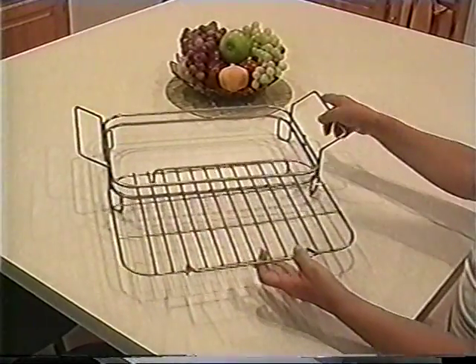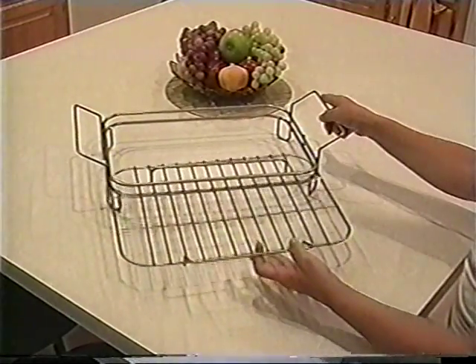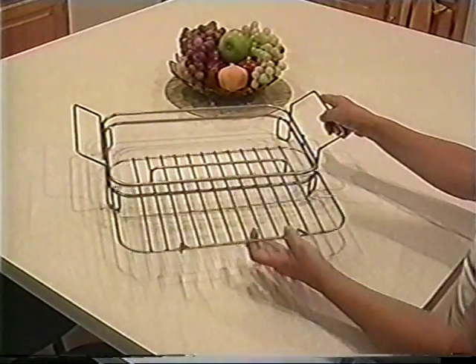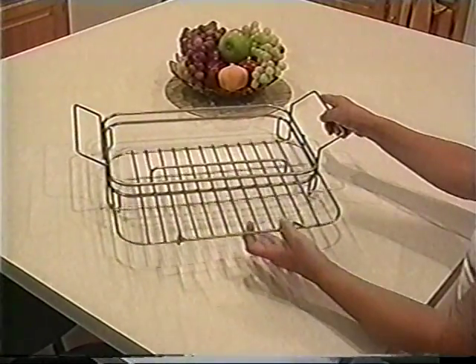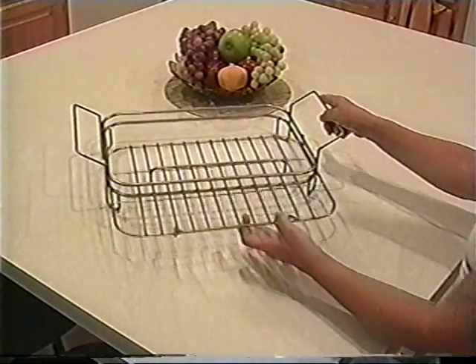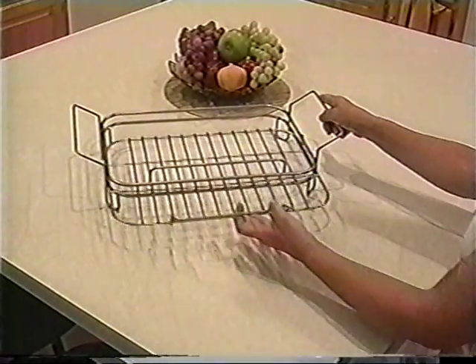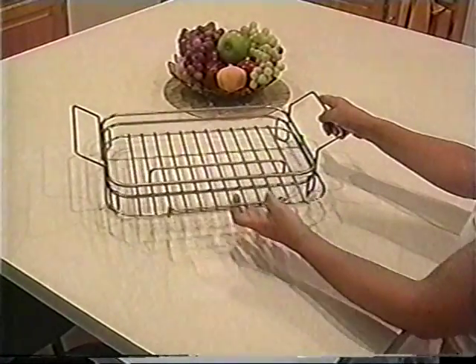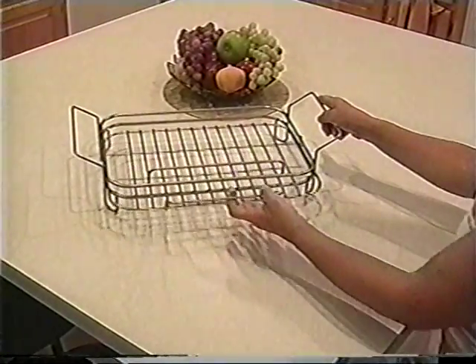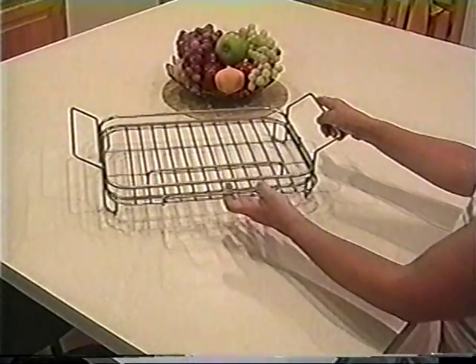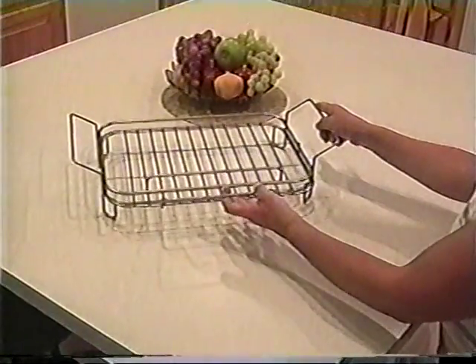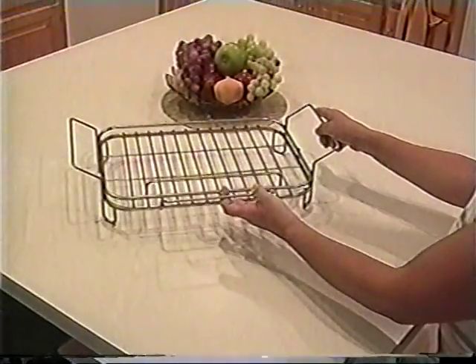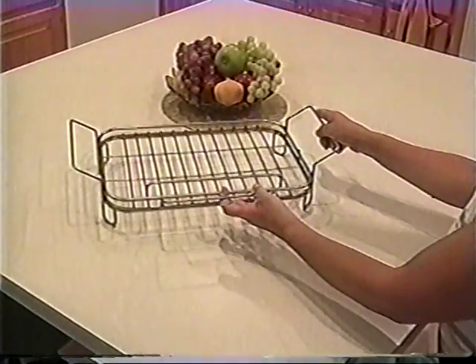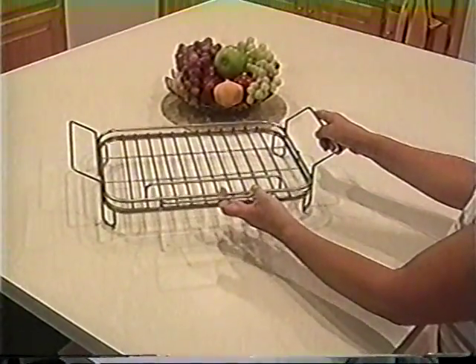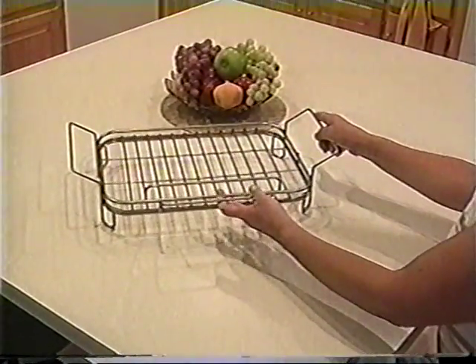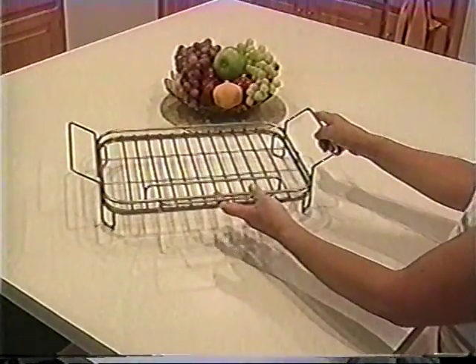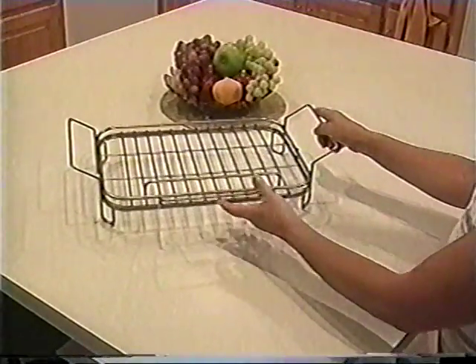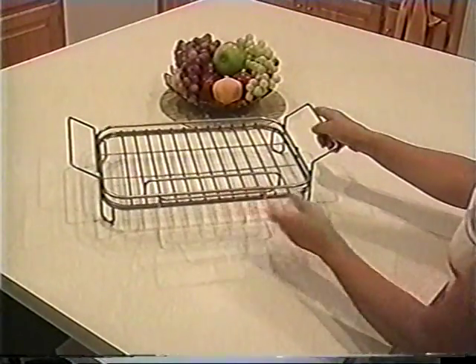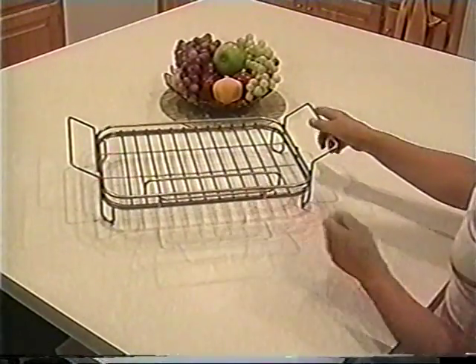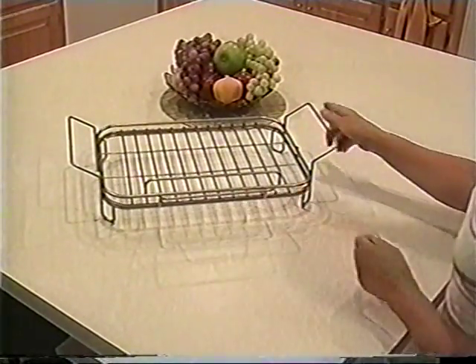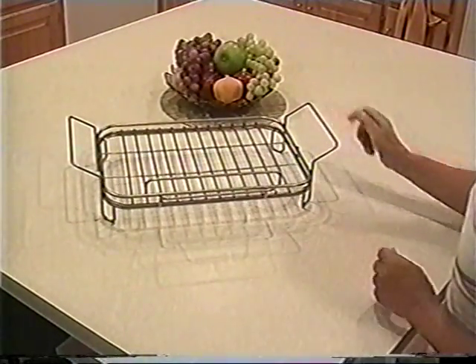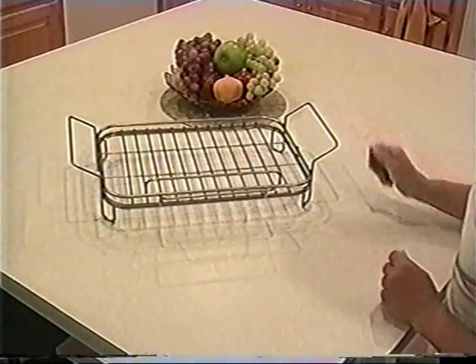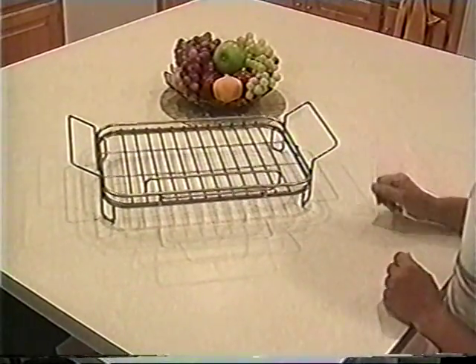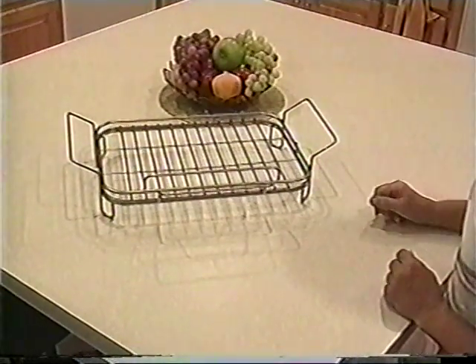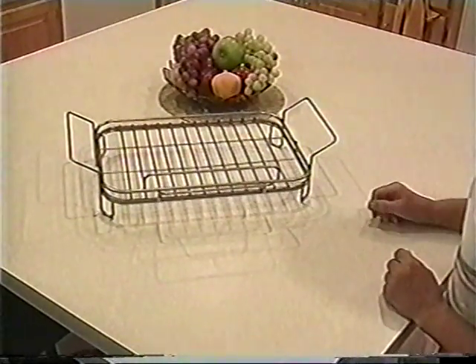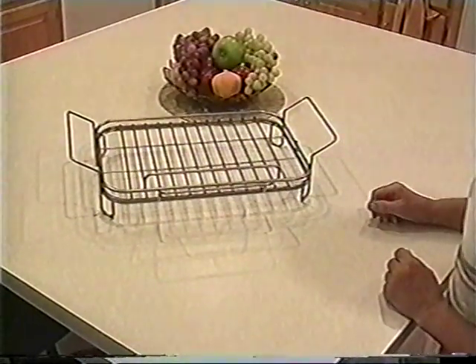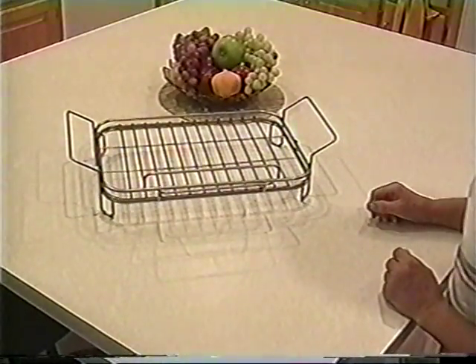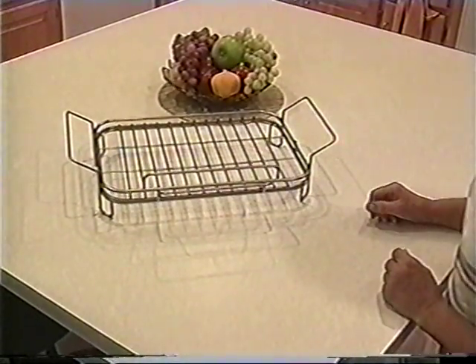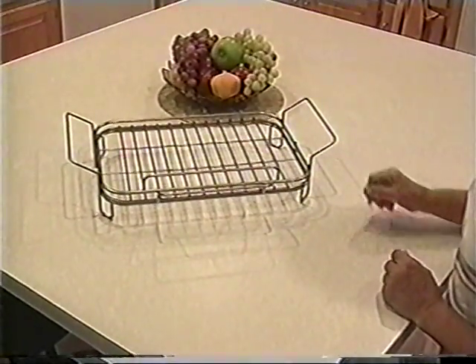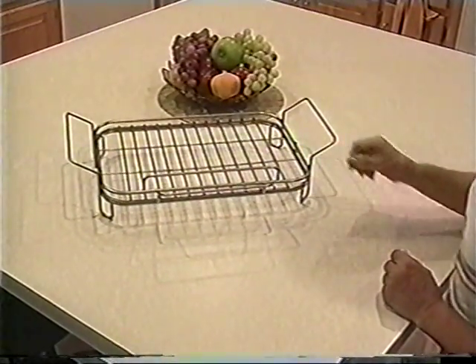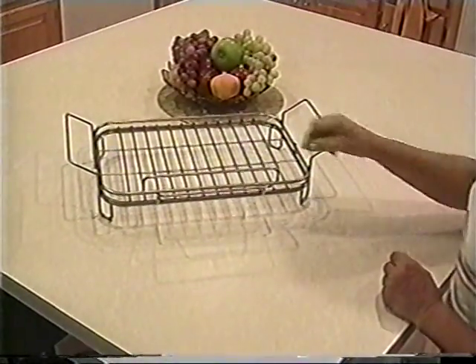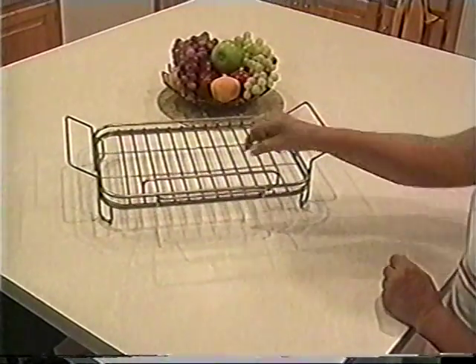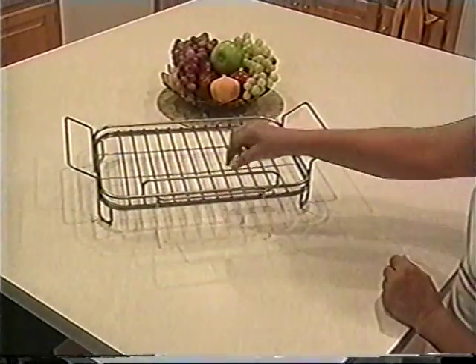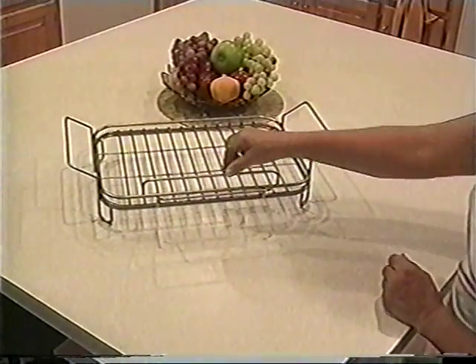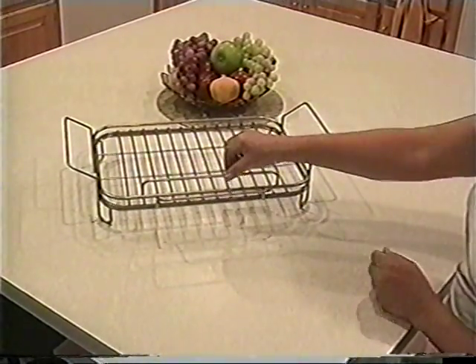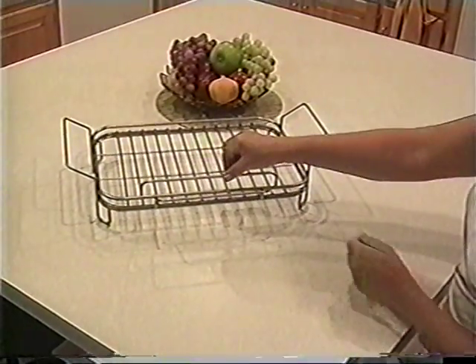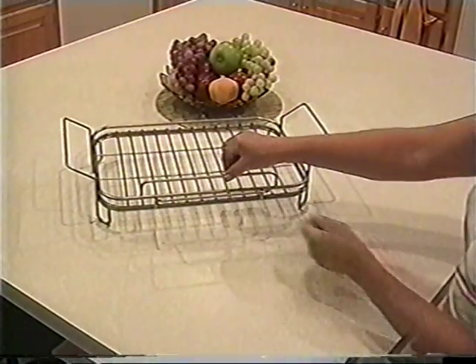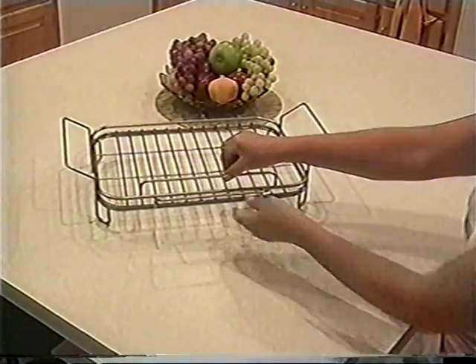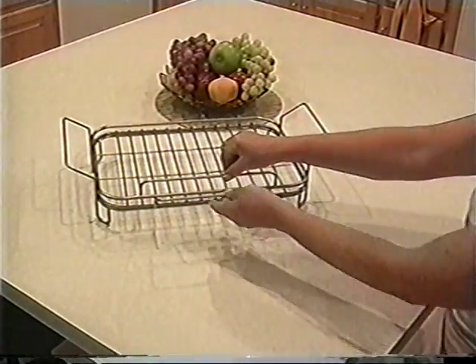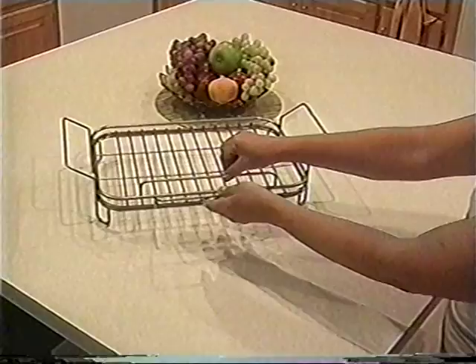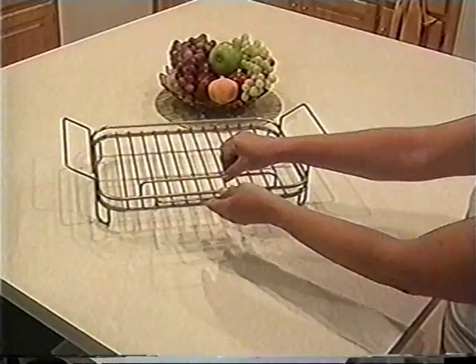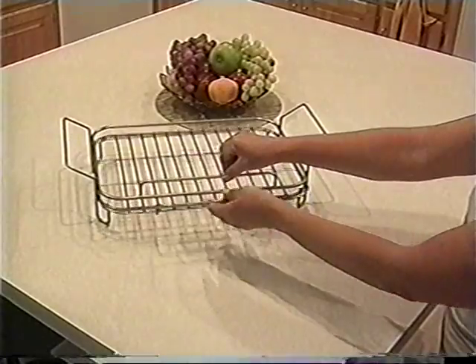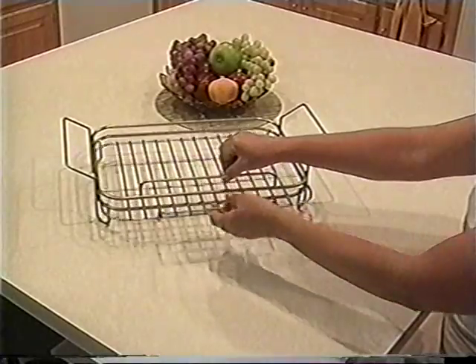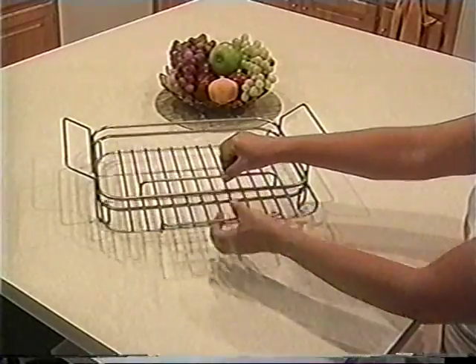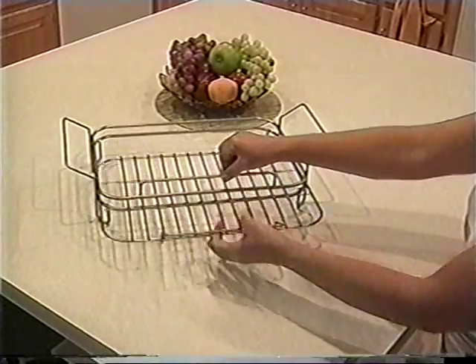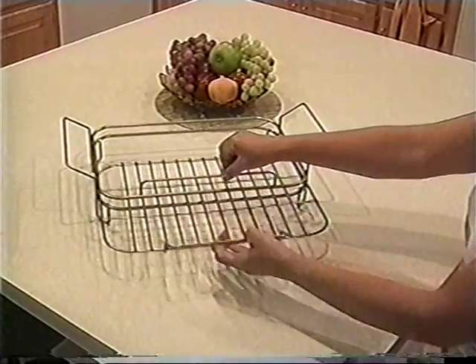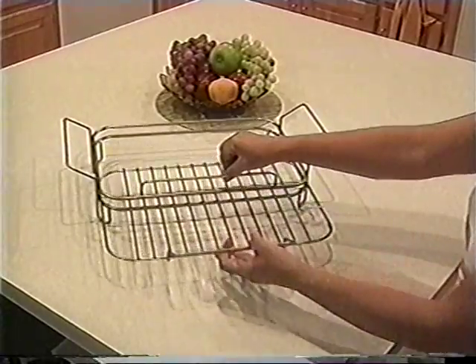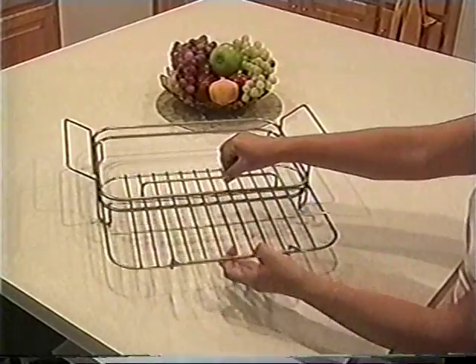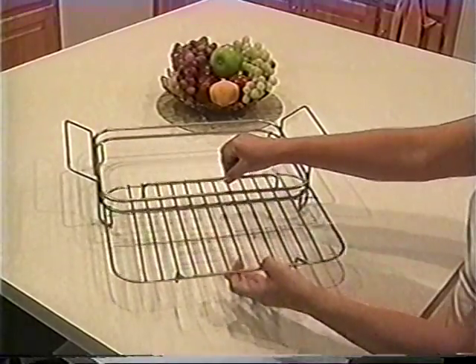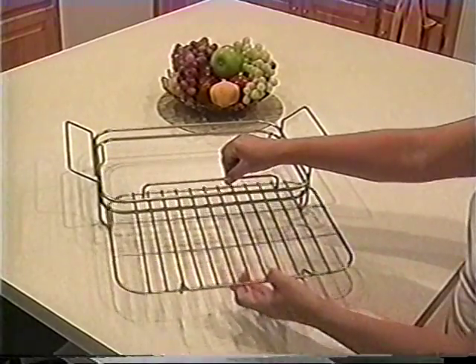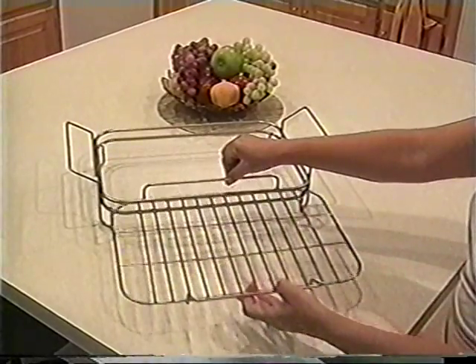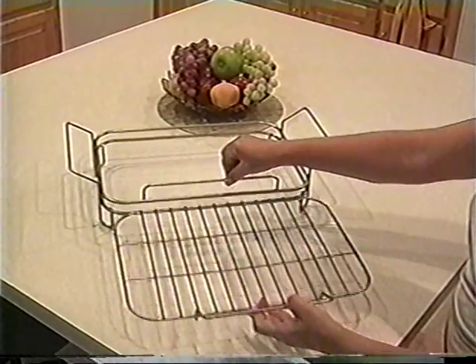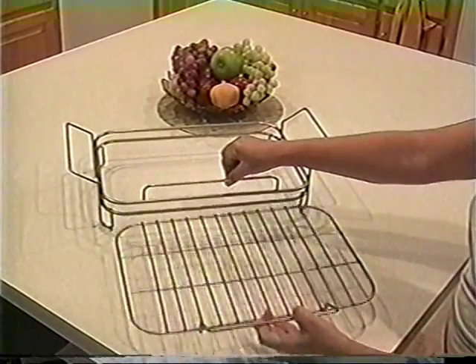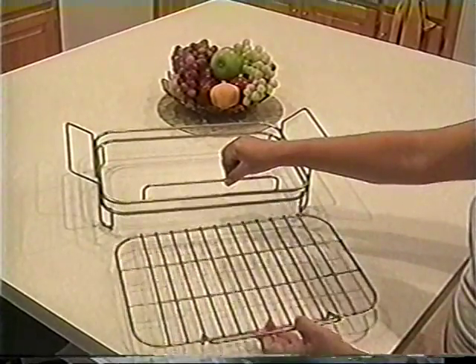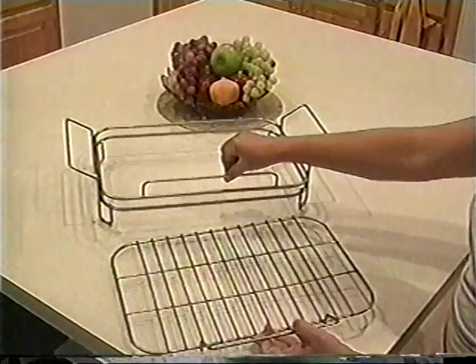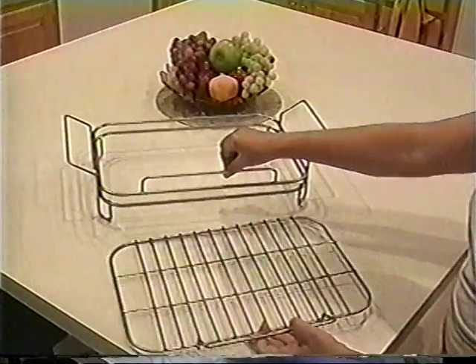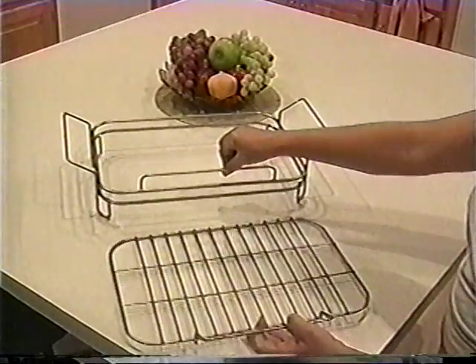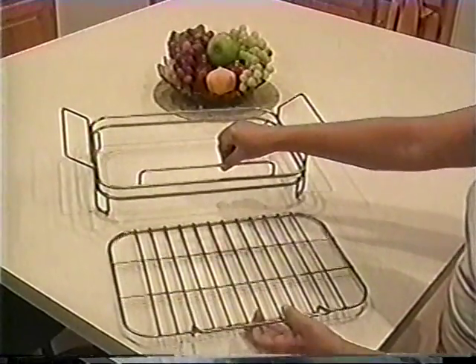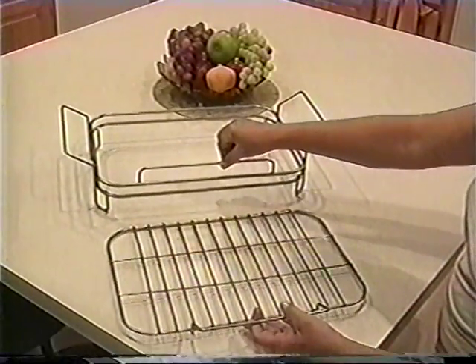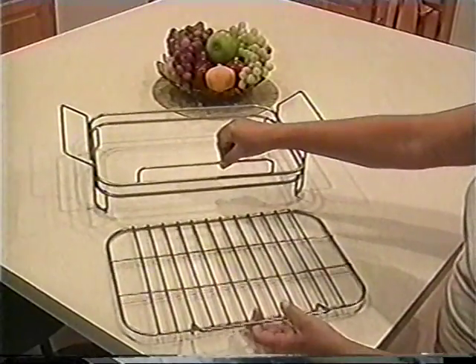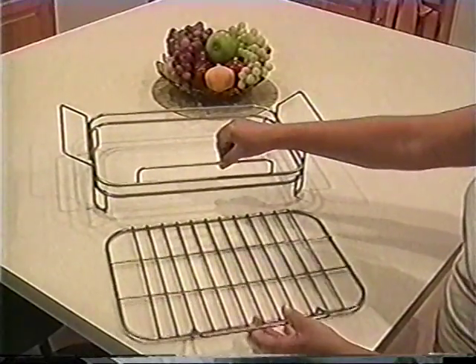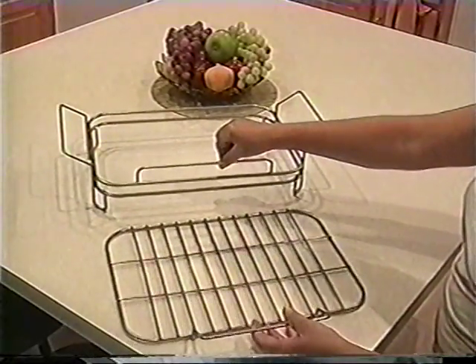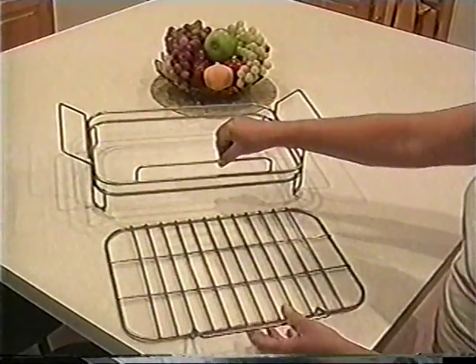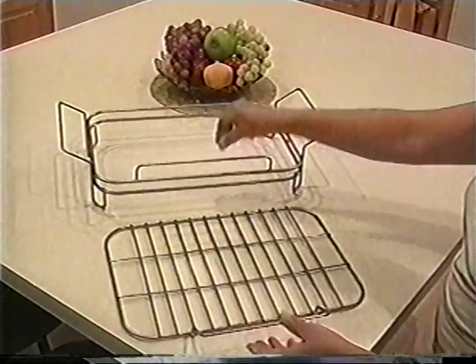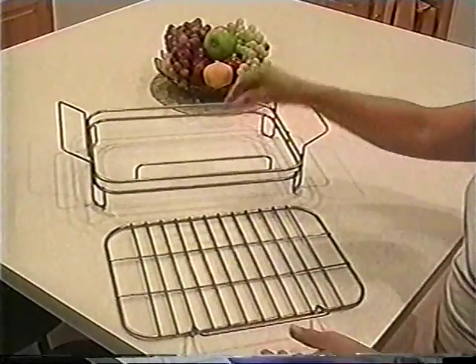The tray can easily slide in and out of the frame. Hold the stopper with one hand and pull the tray handle with the other.